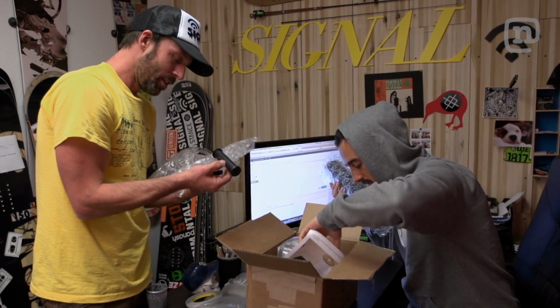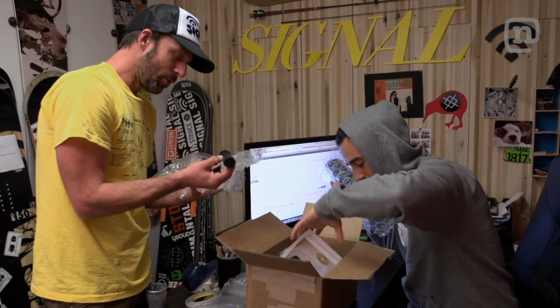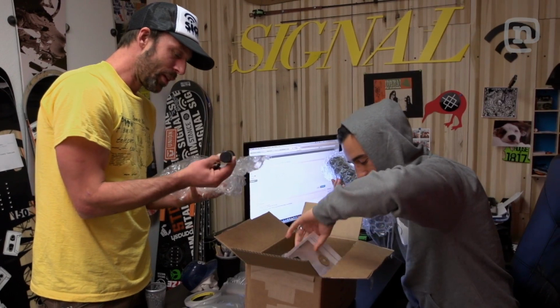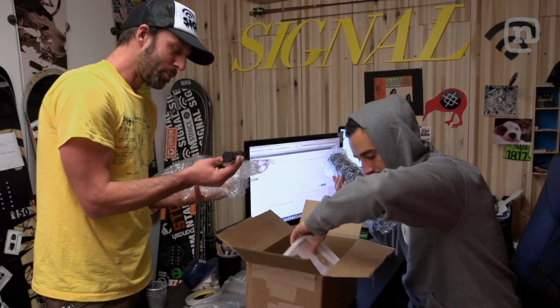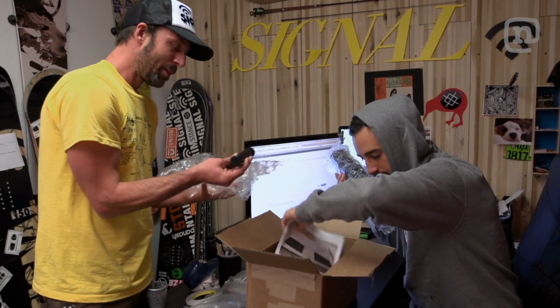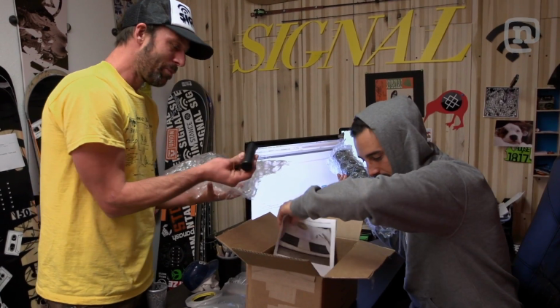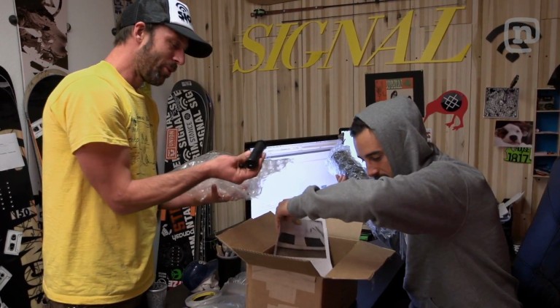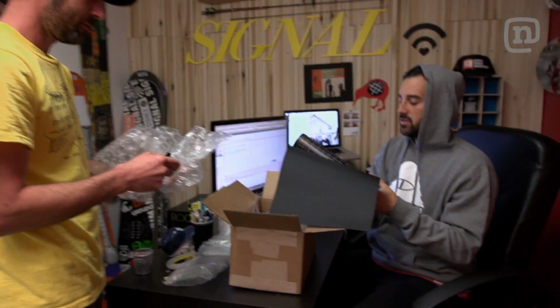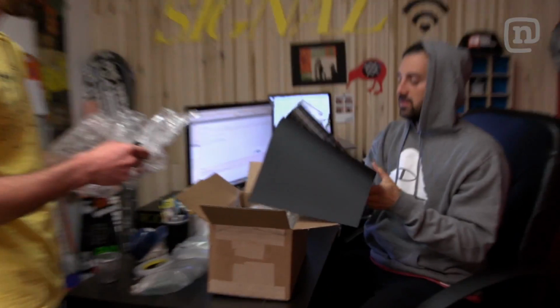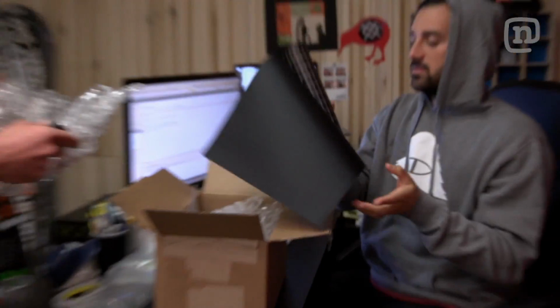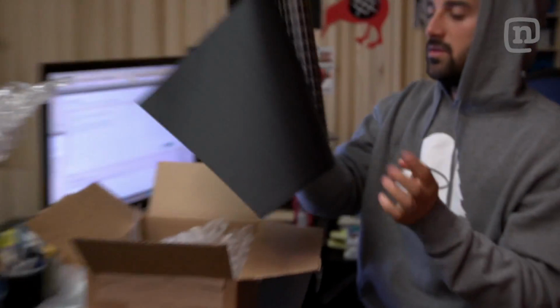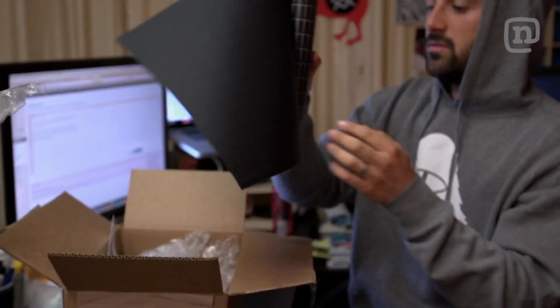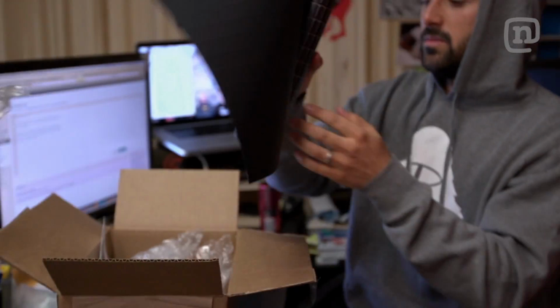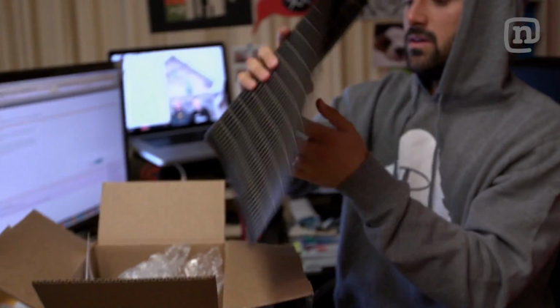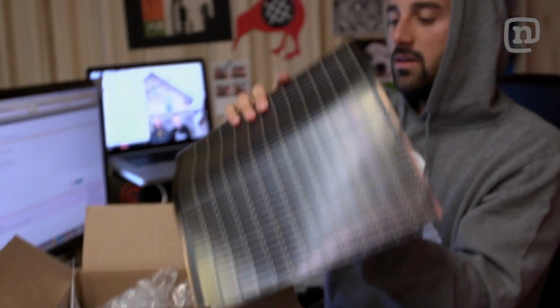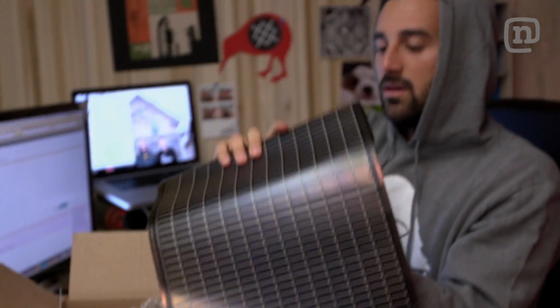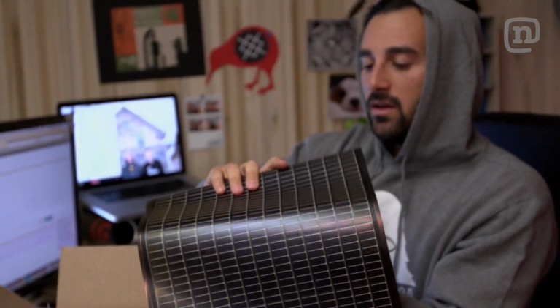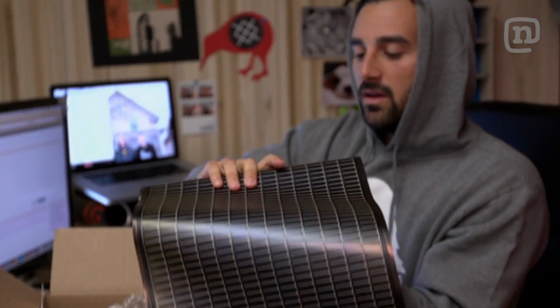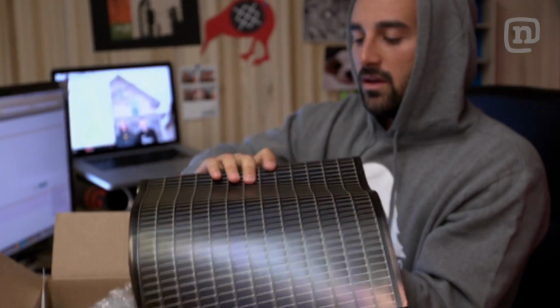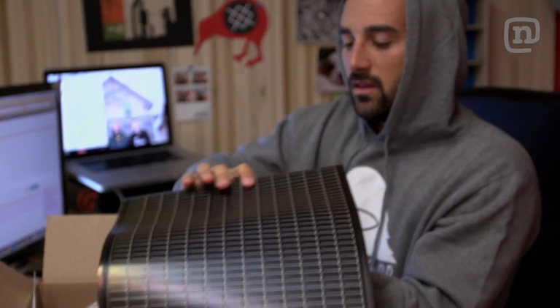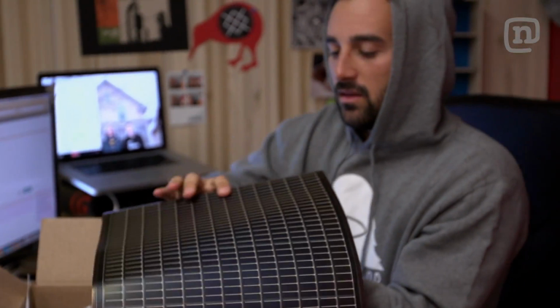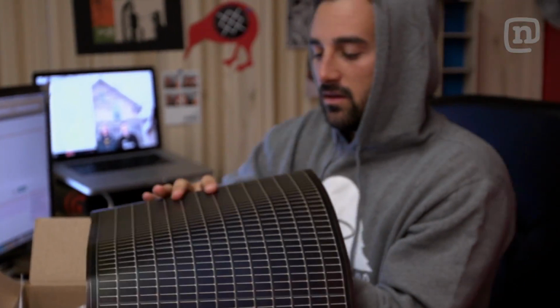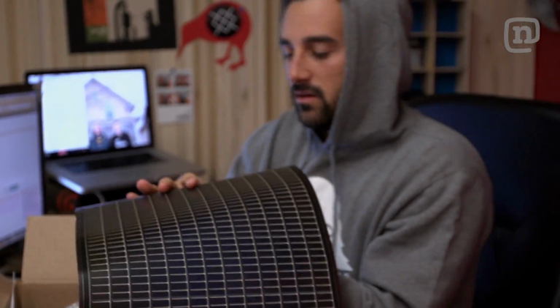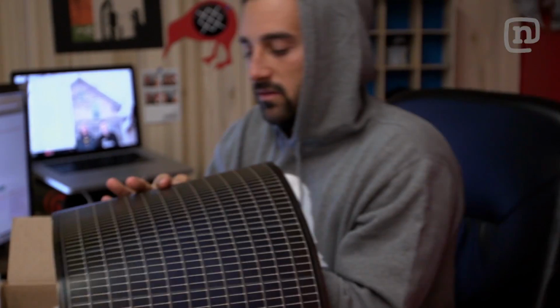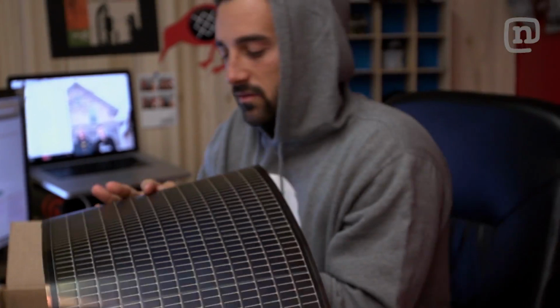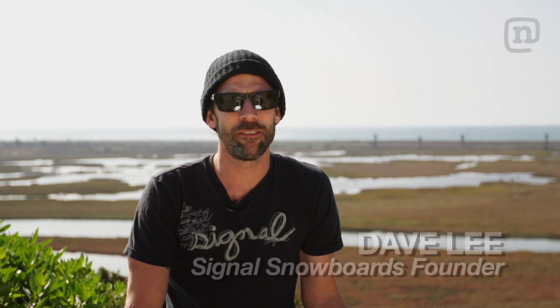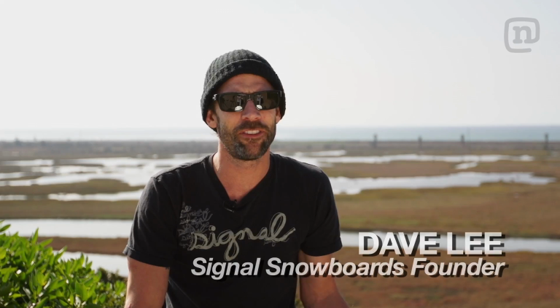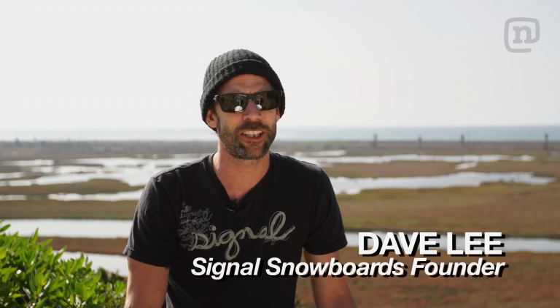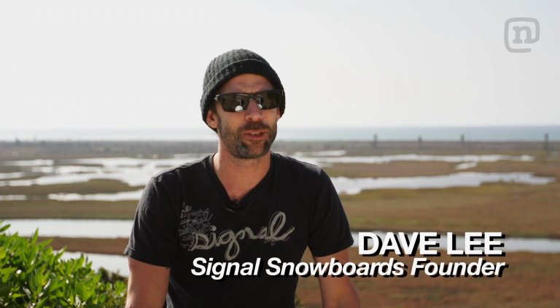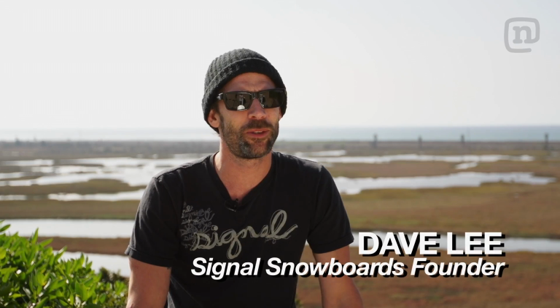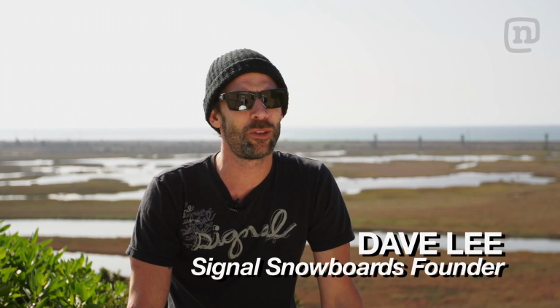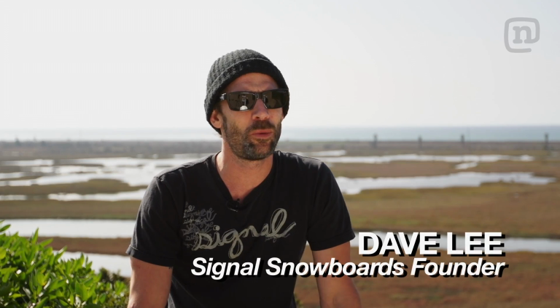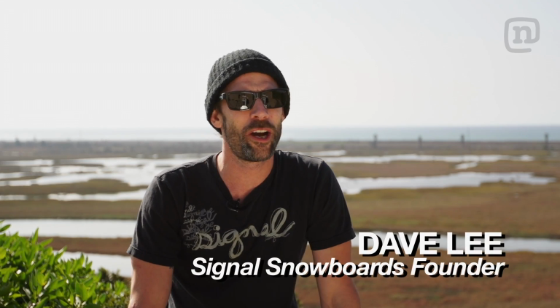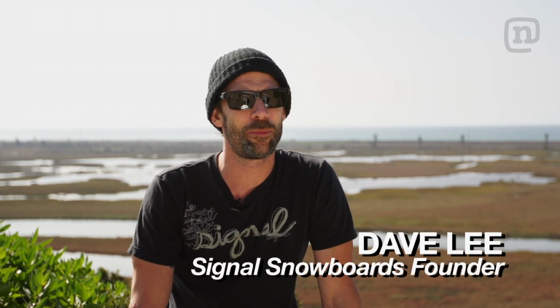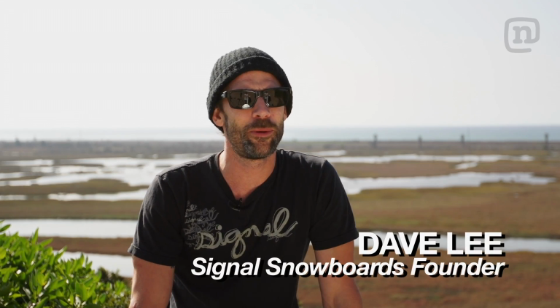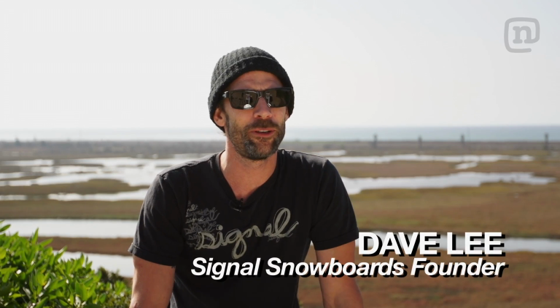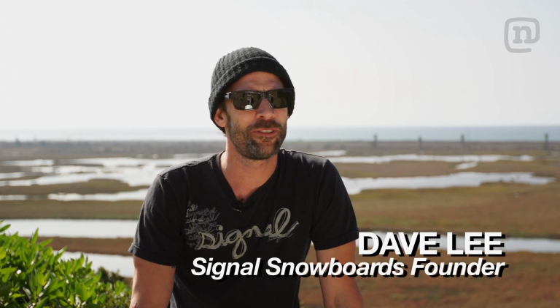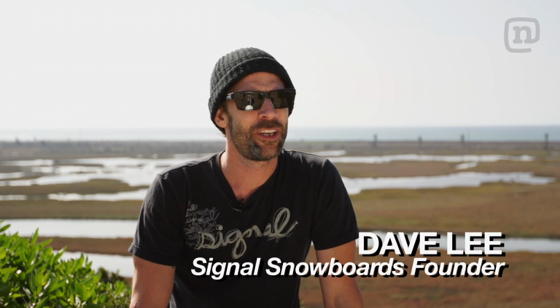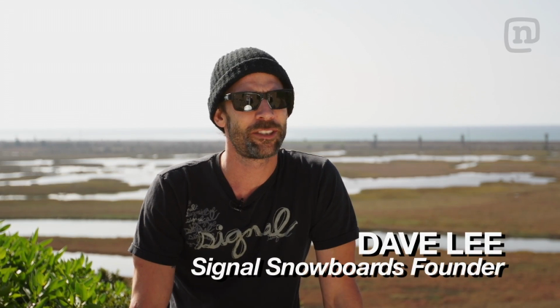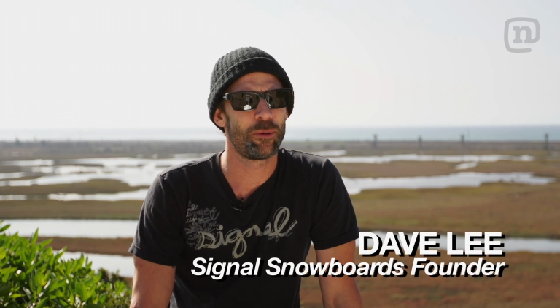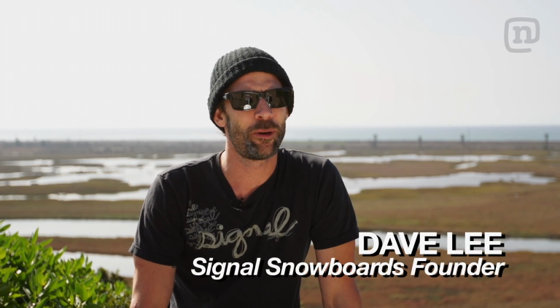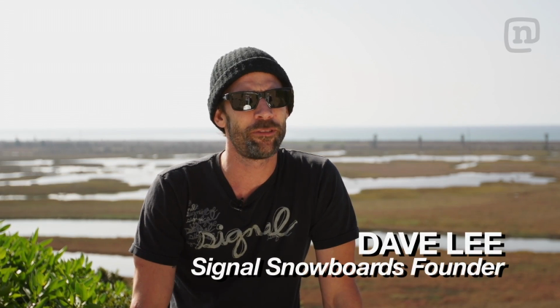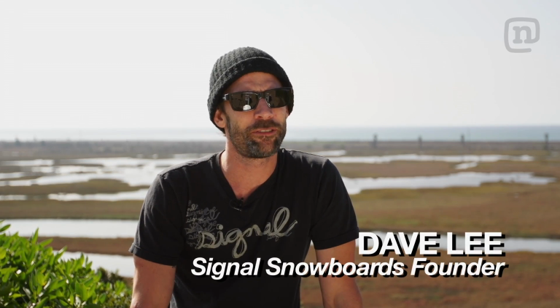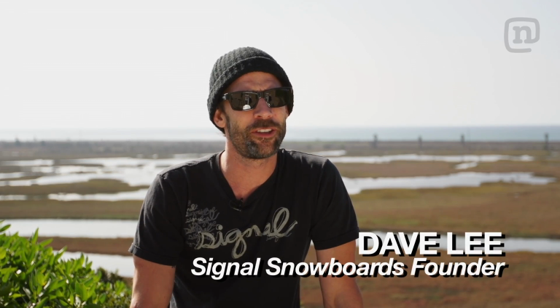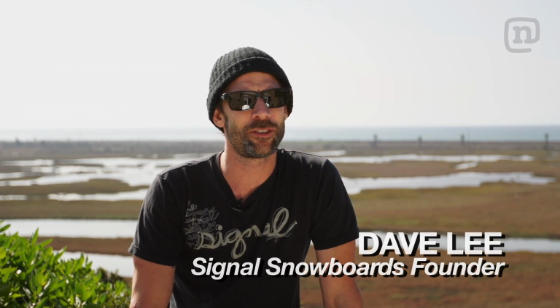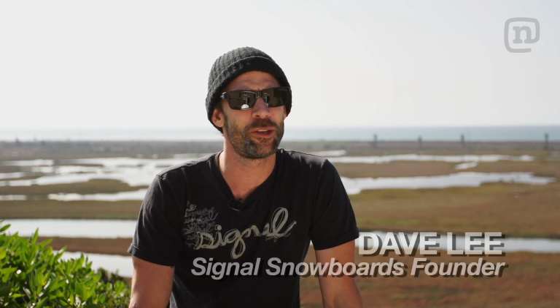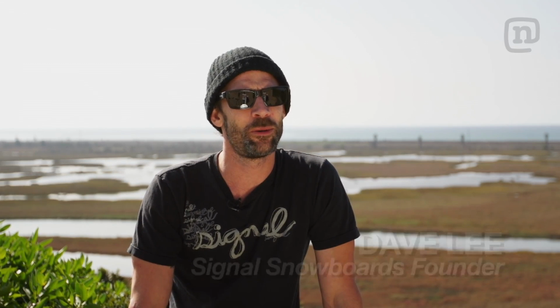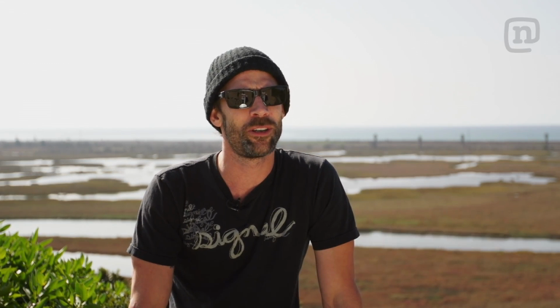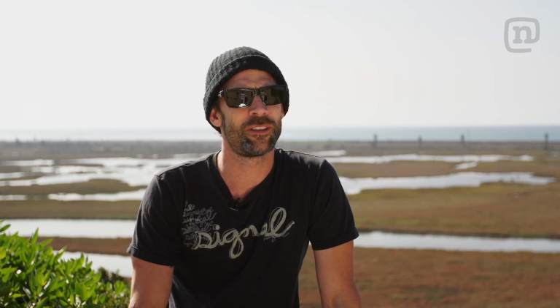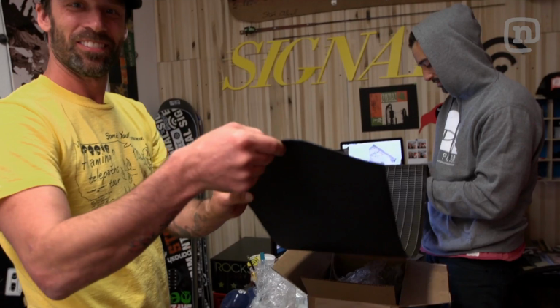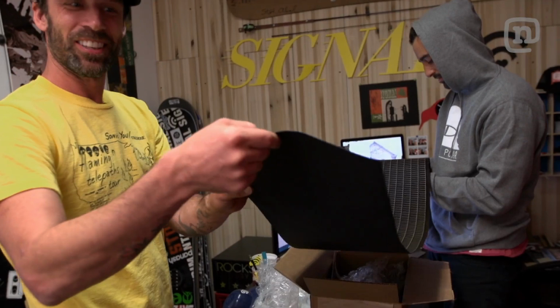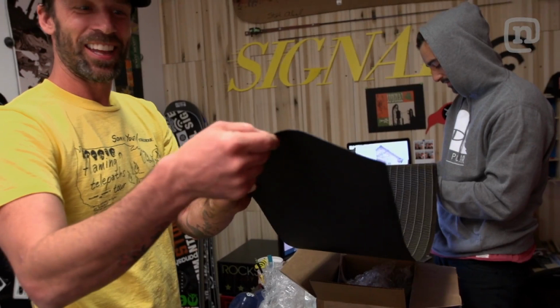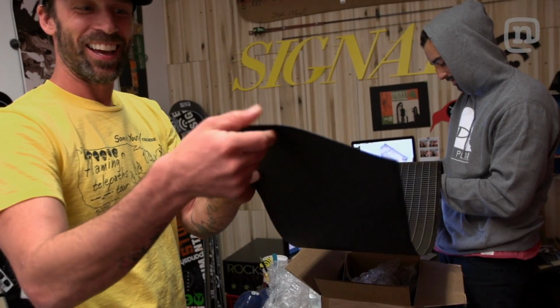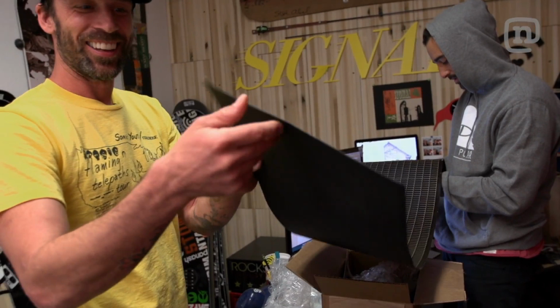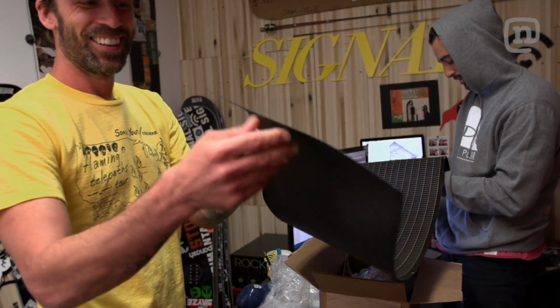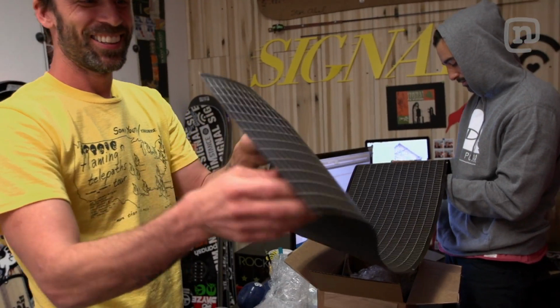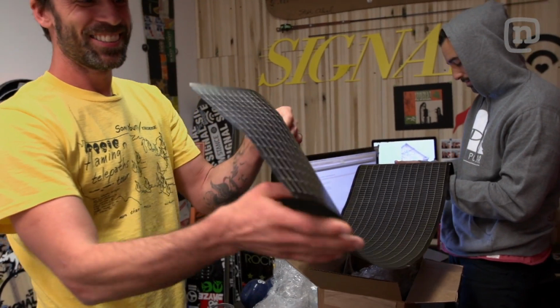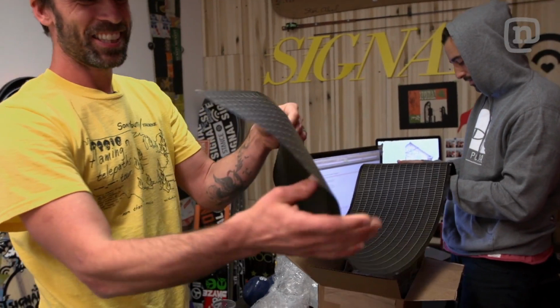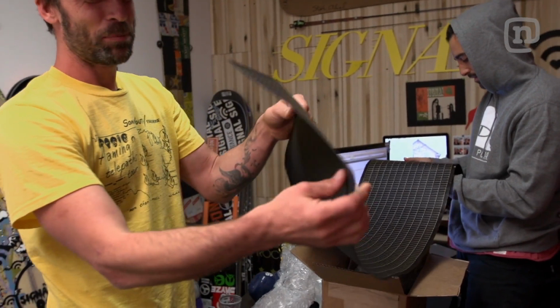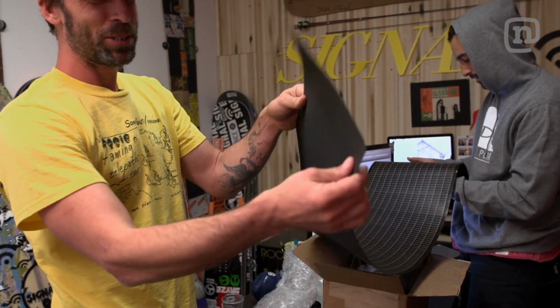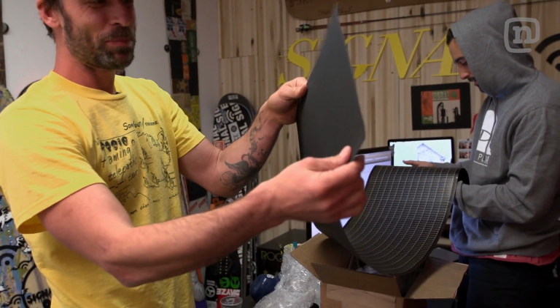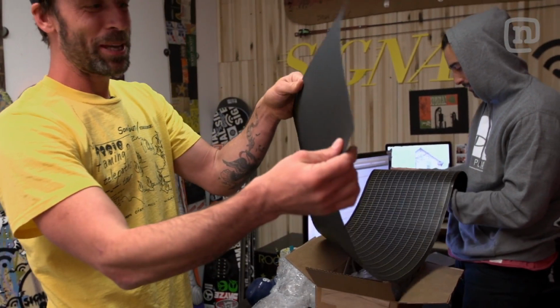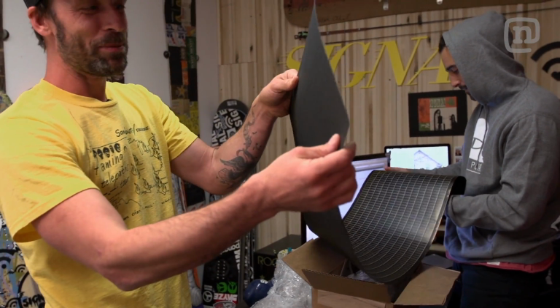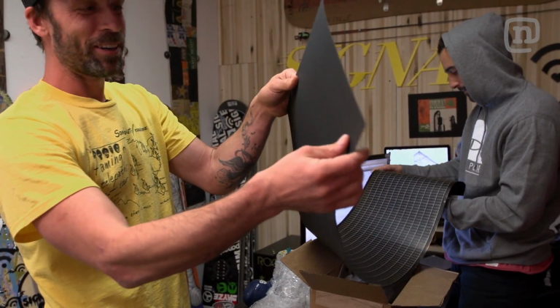We came across this Power Film, which is super lightweight, flexible, waterproof — it's going to be perfect for the snowboard. Look at that, it's like a piece of paper.